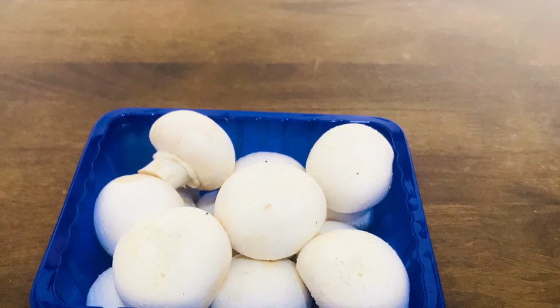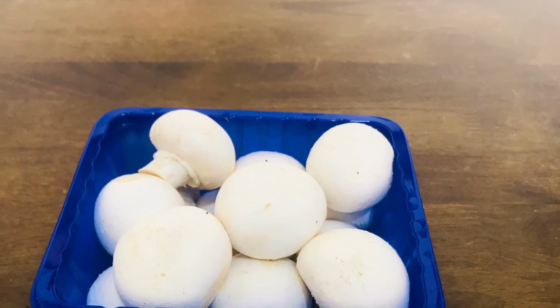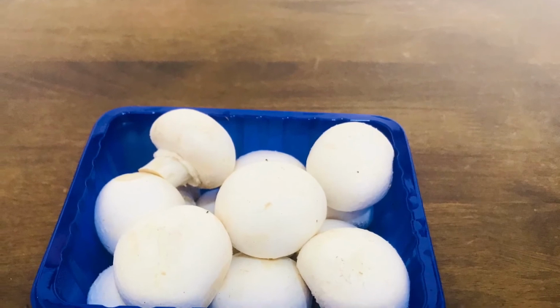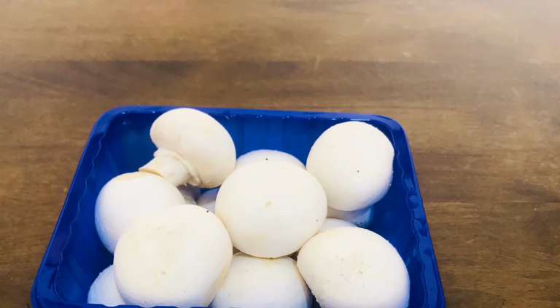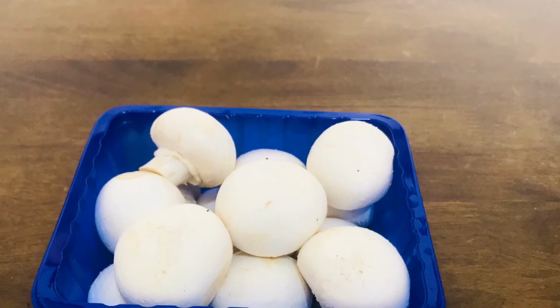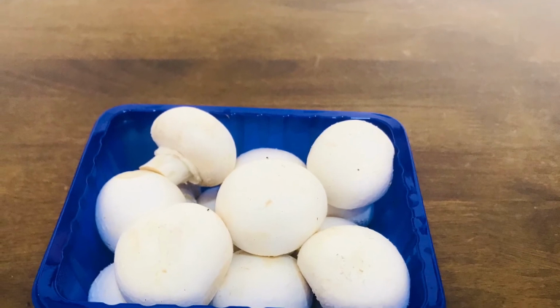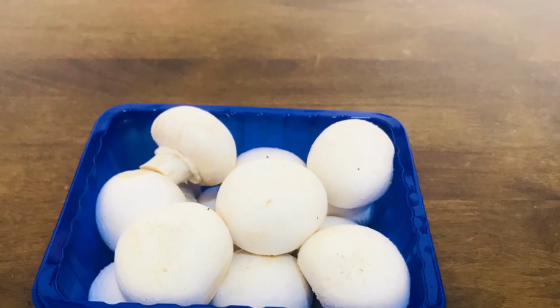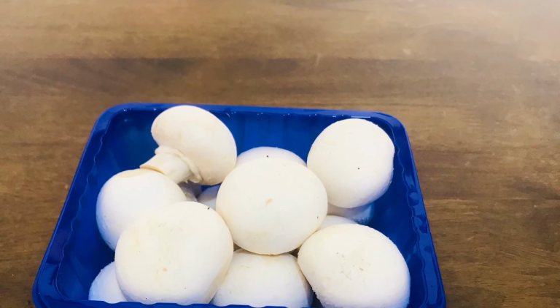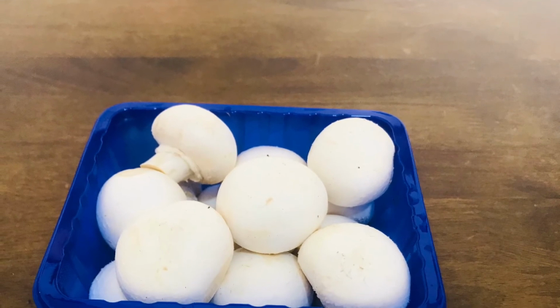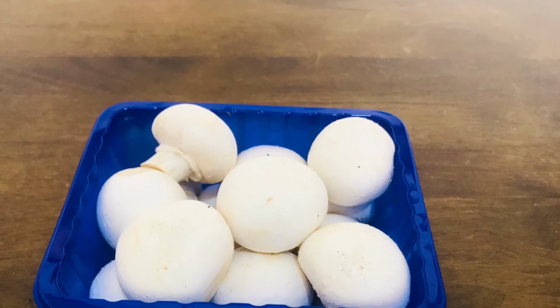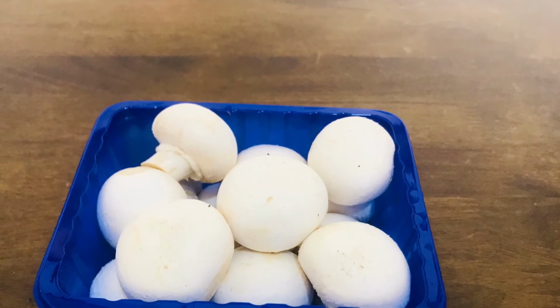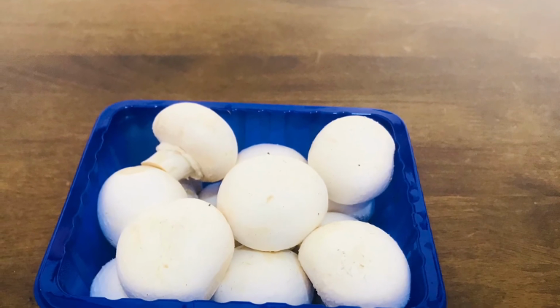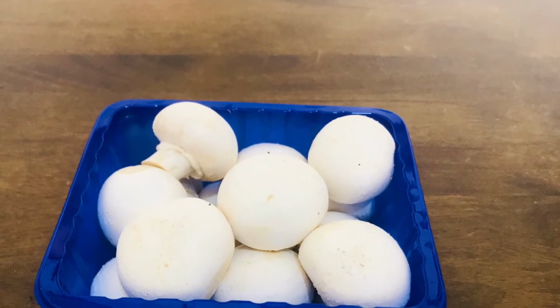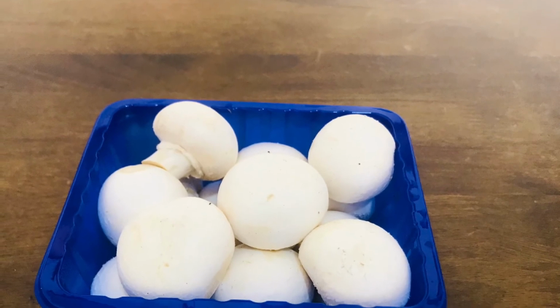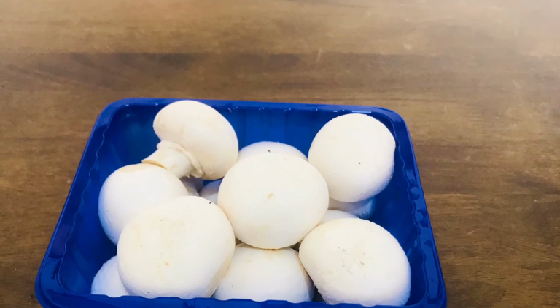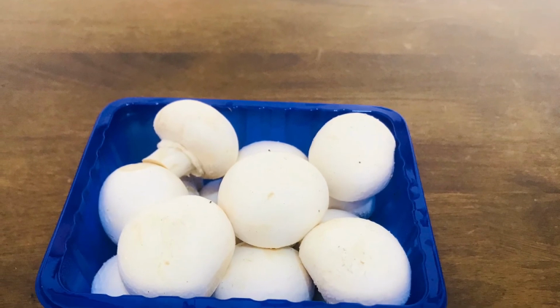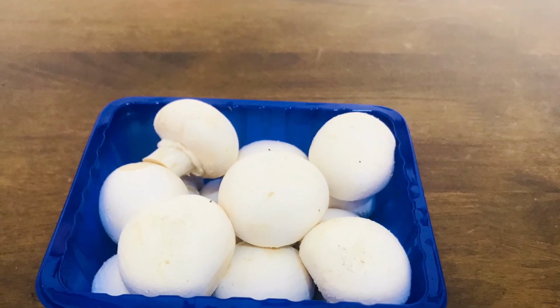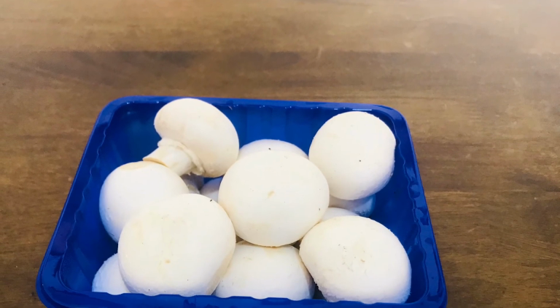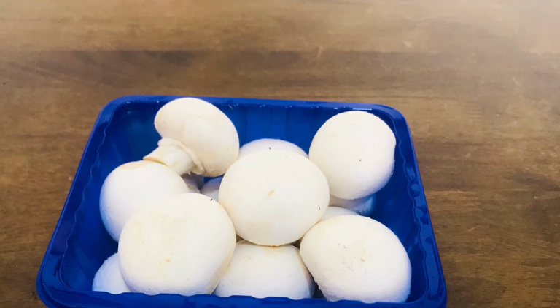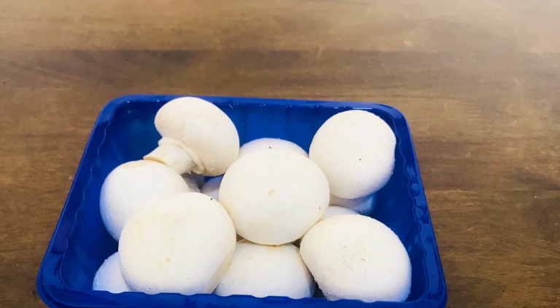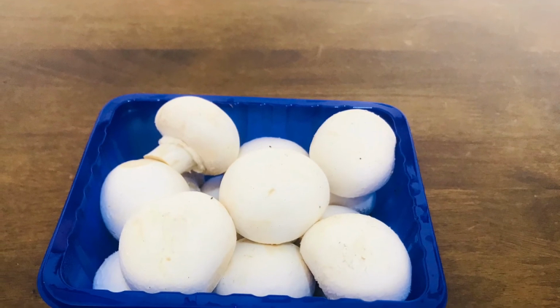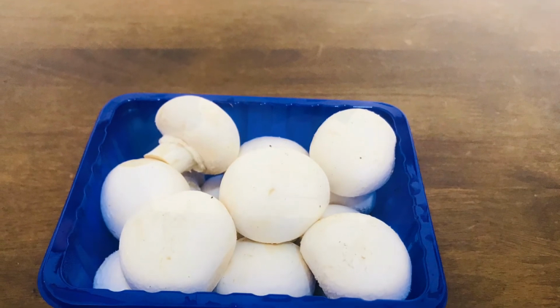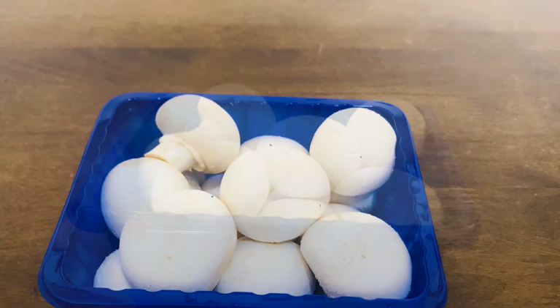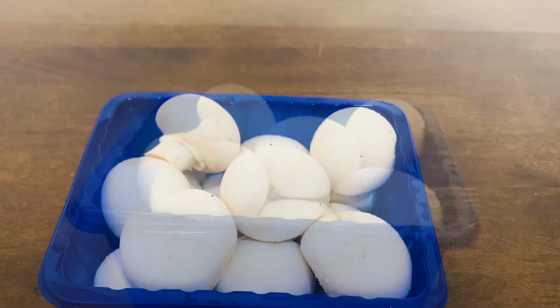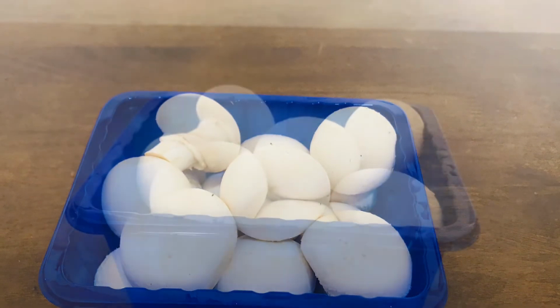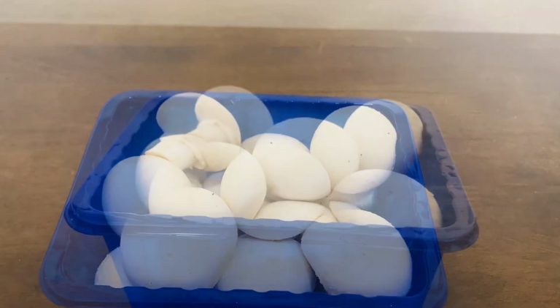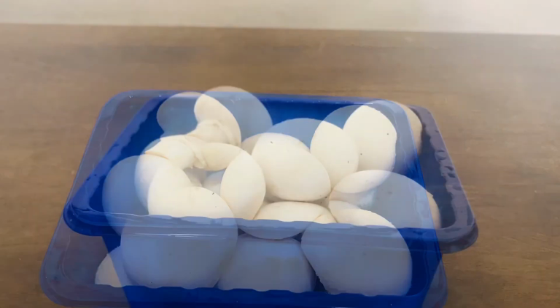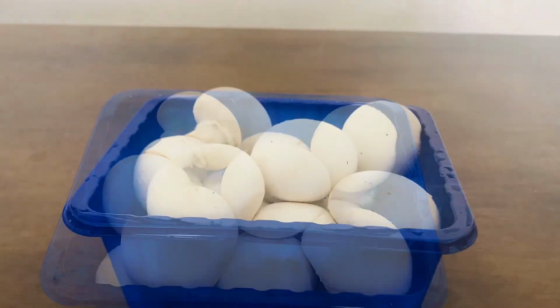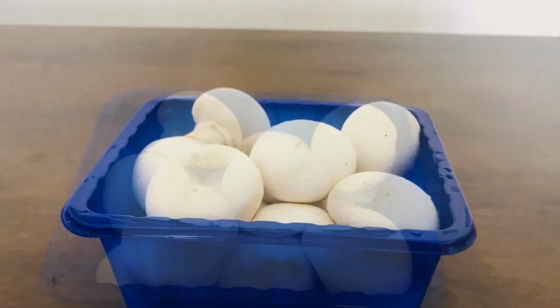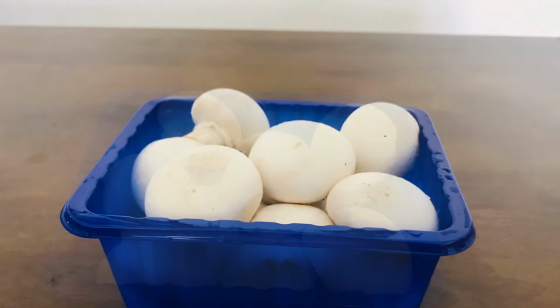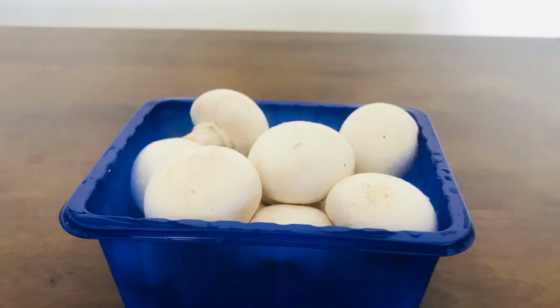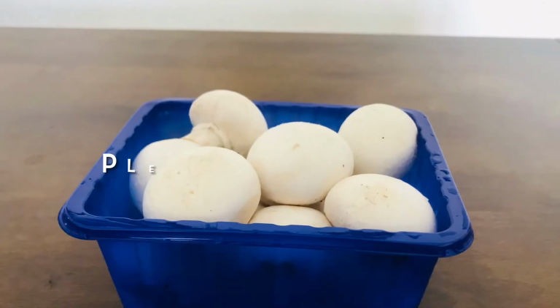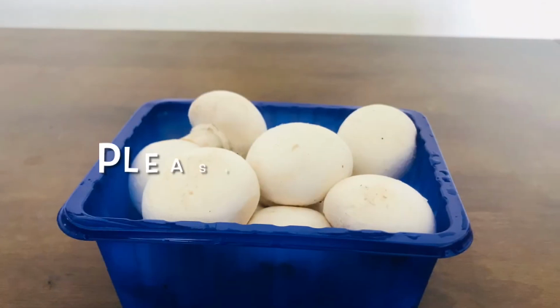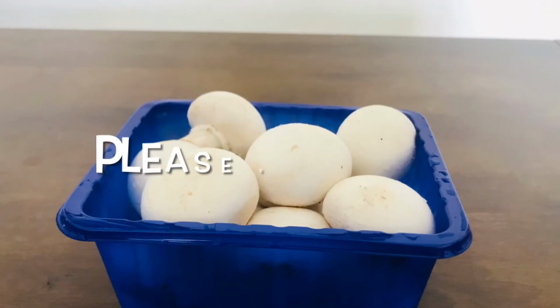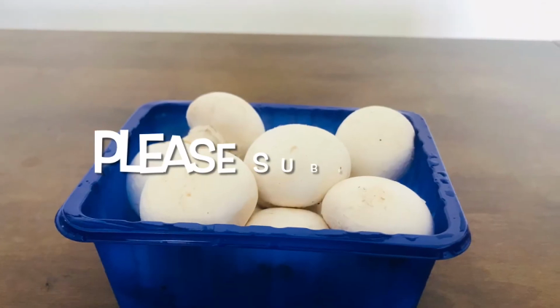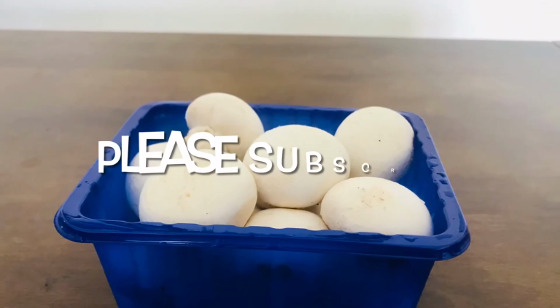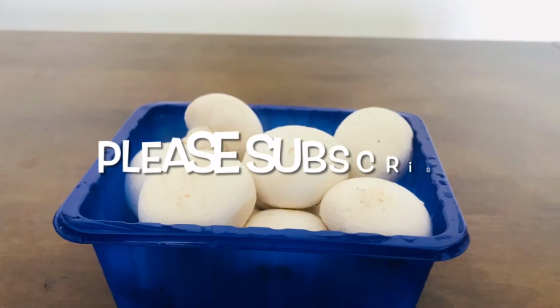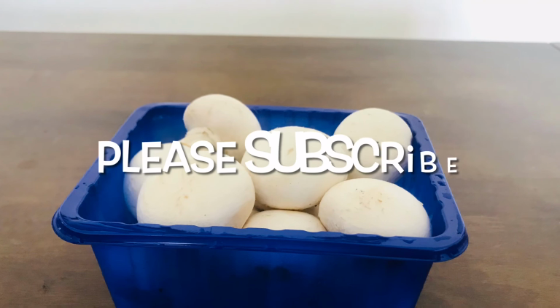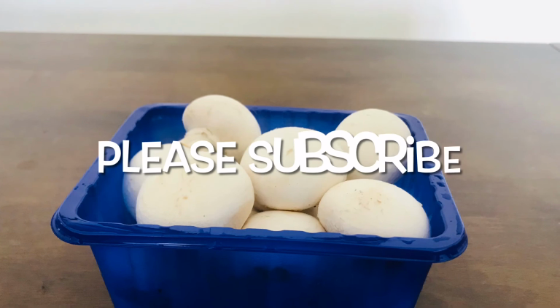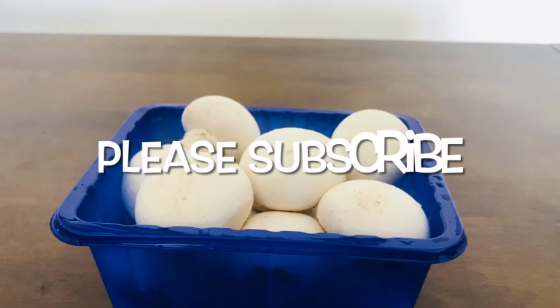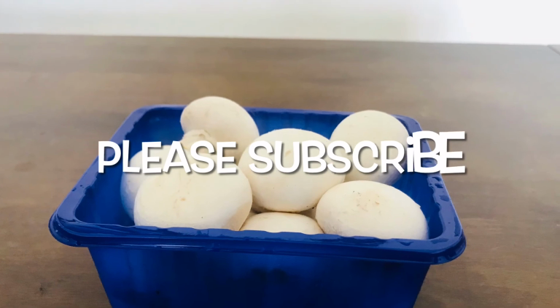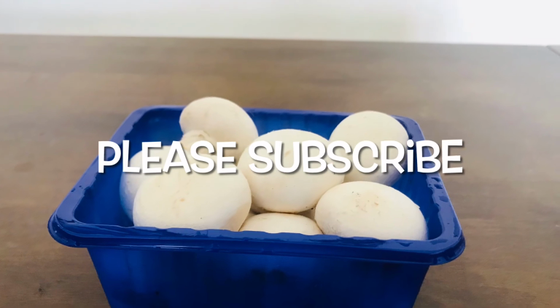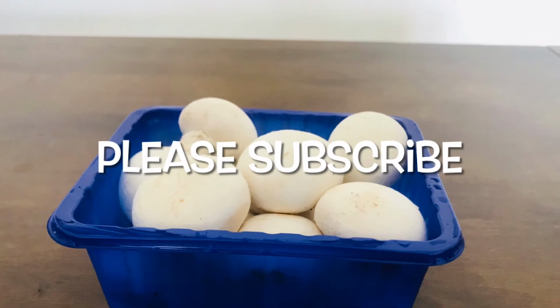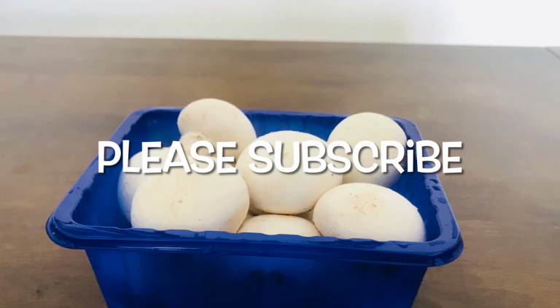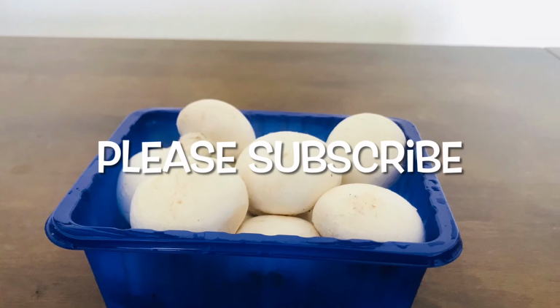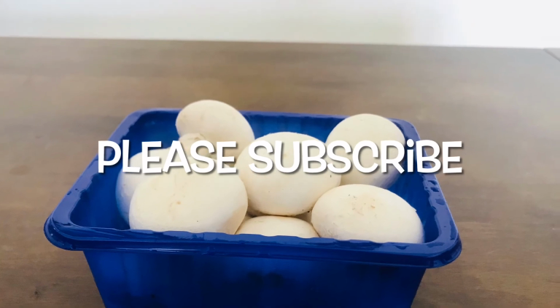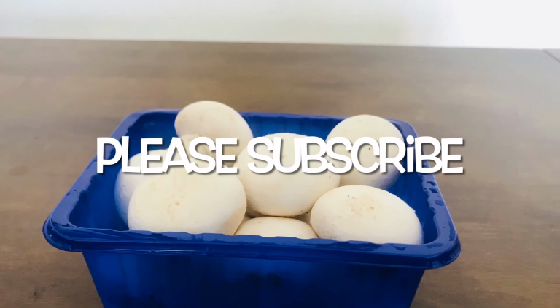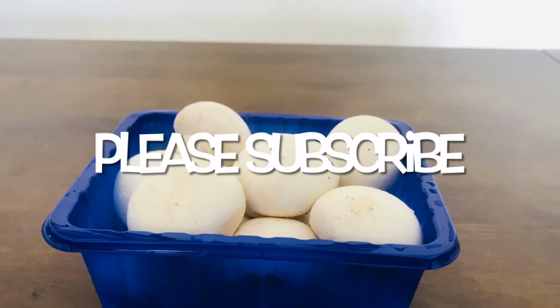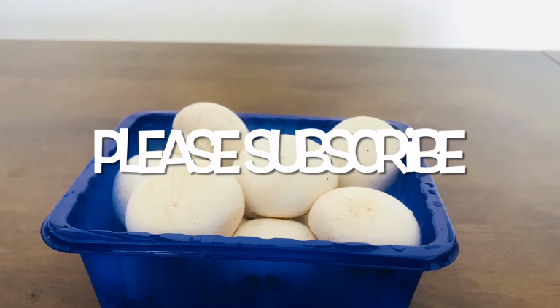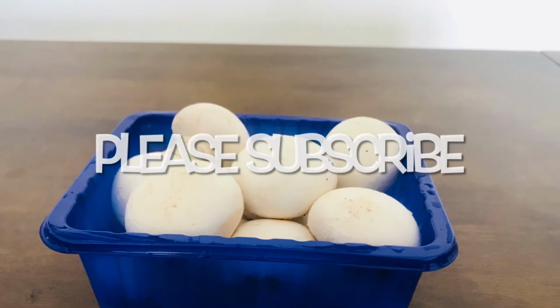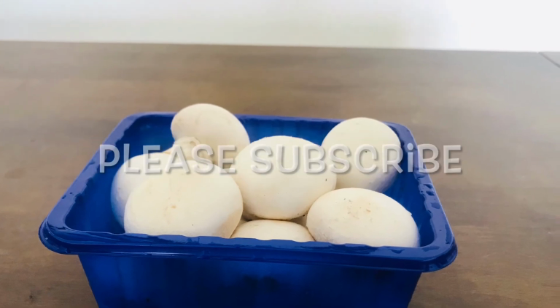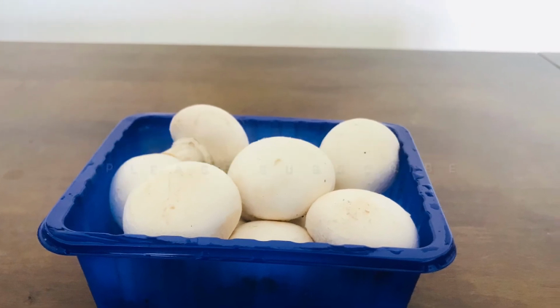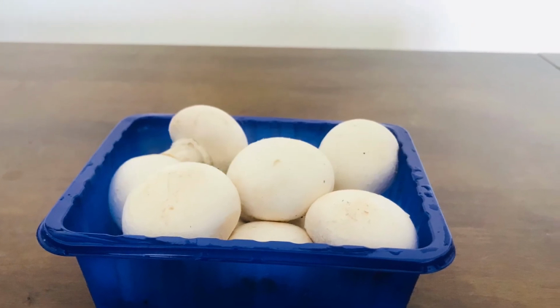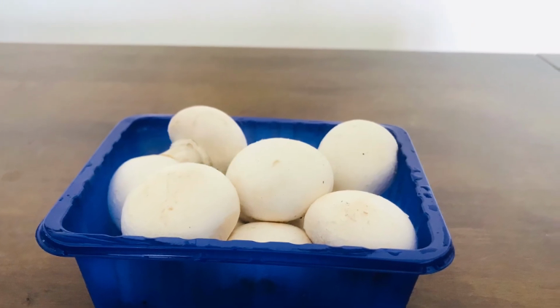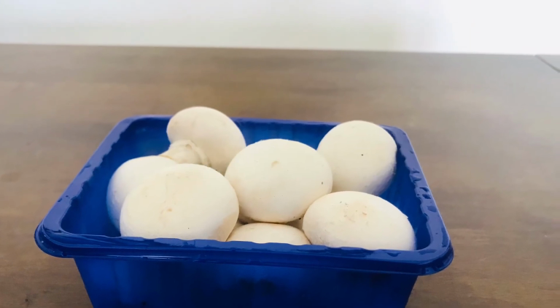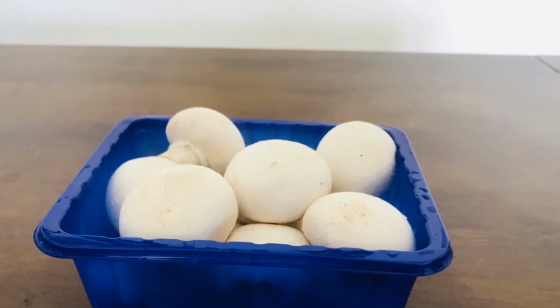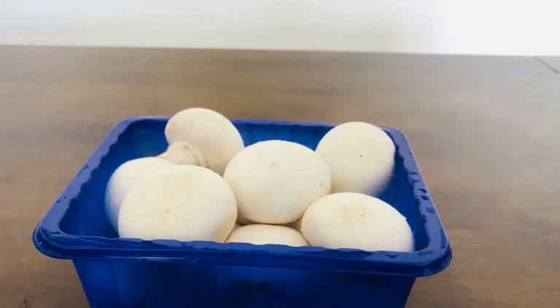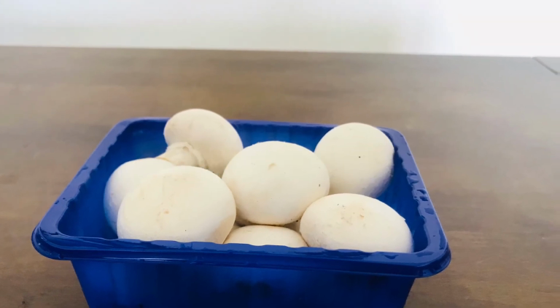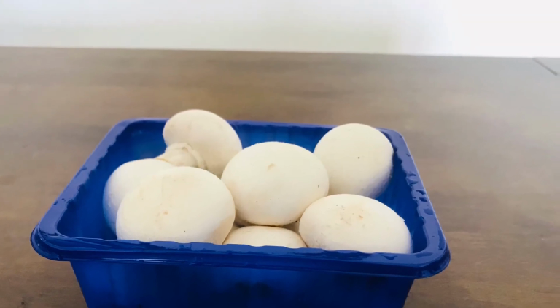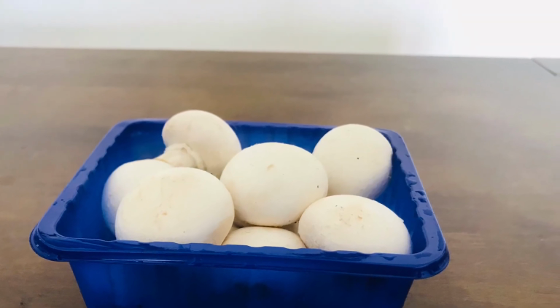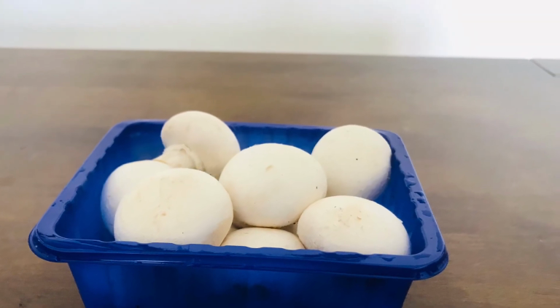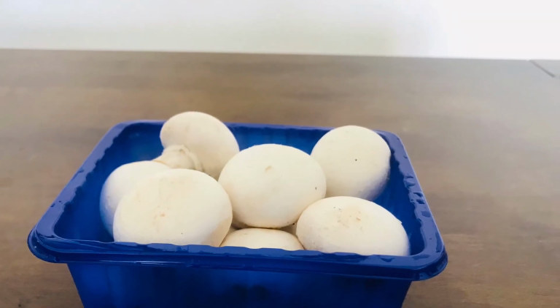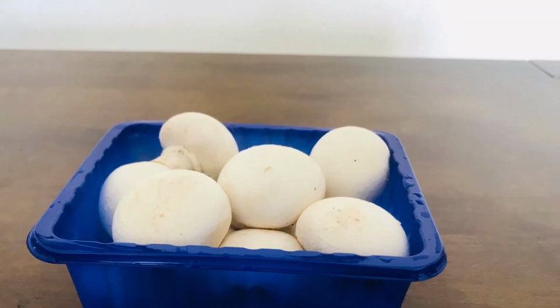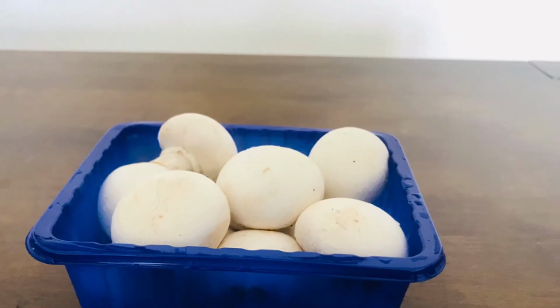Welcome. Namaskaram. In the next video I'm going to show you Mushroom Masala Dosa. Thank you.